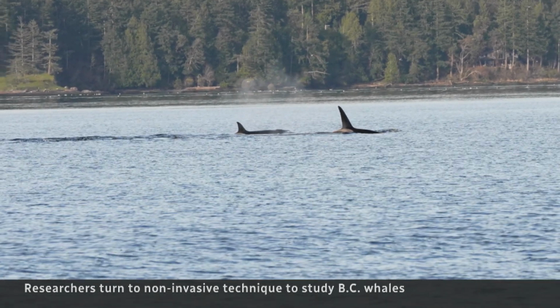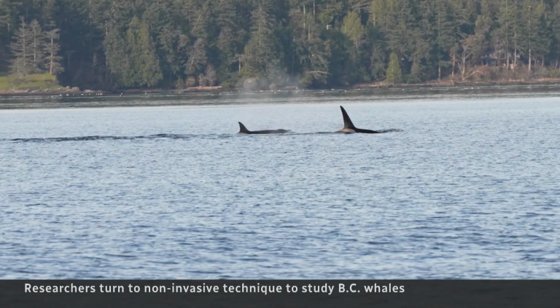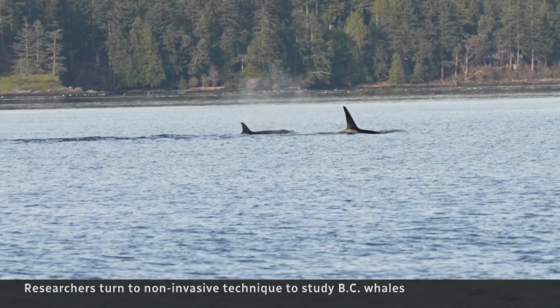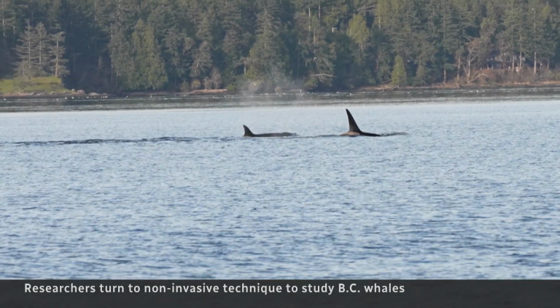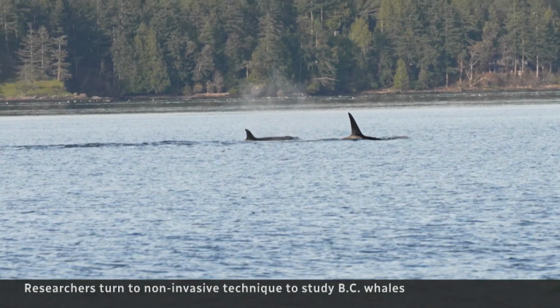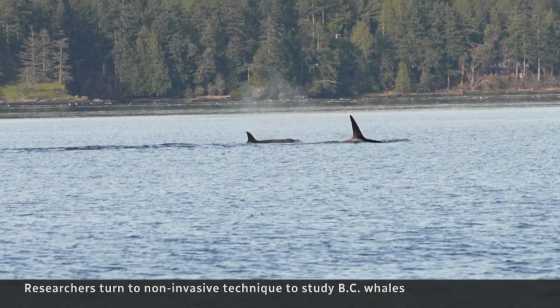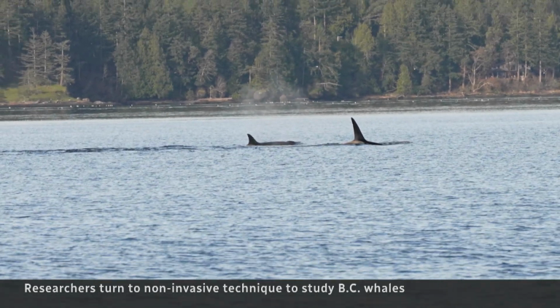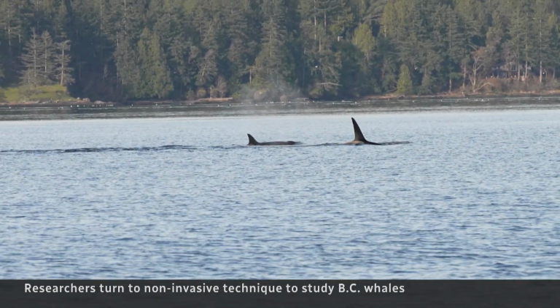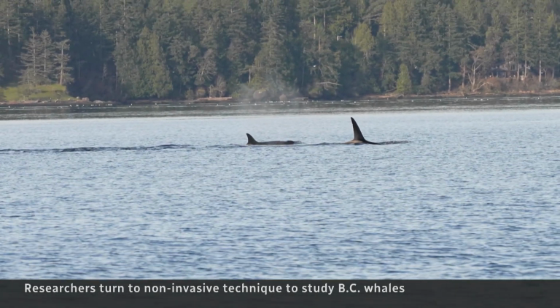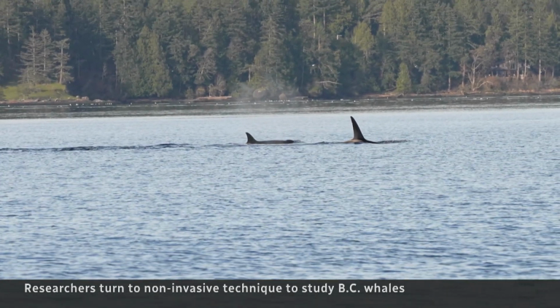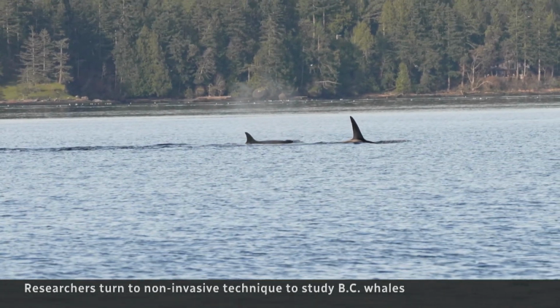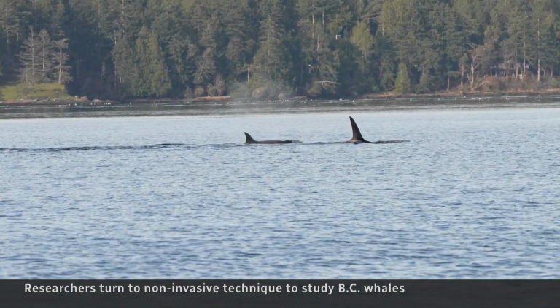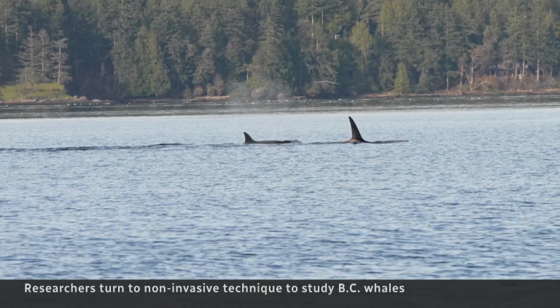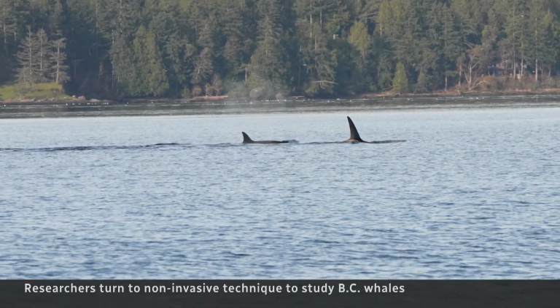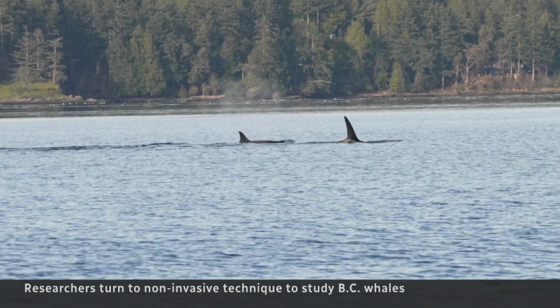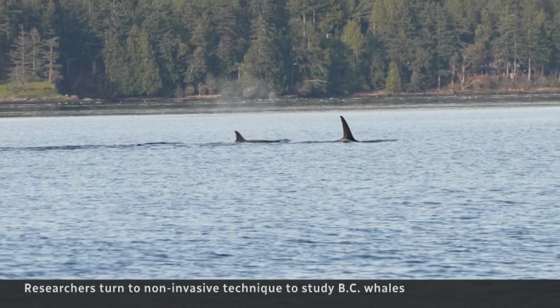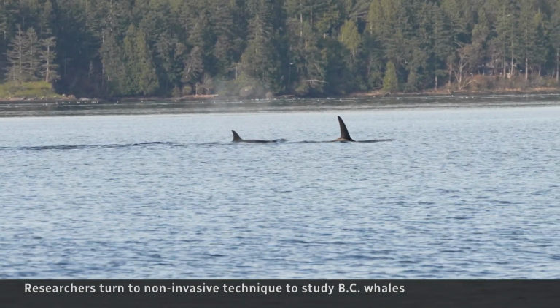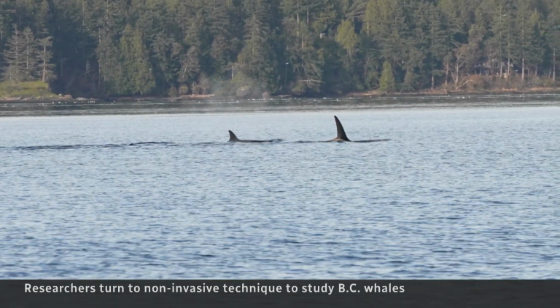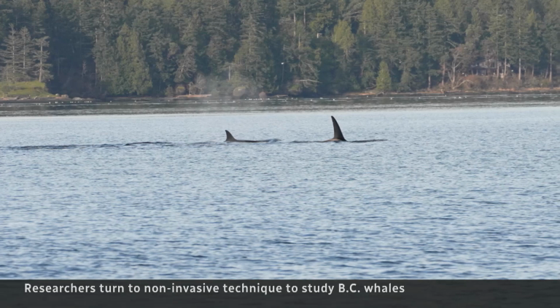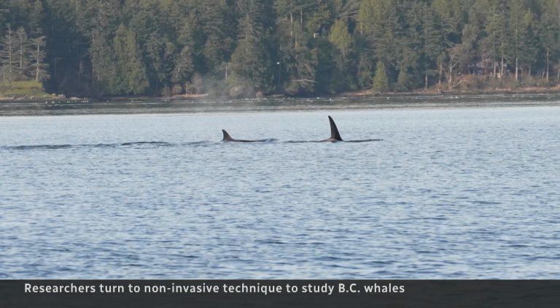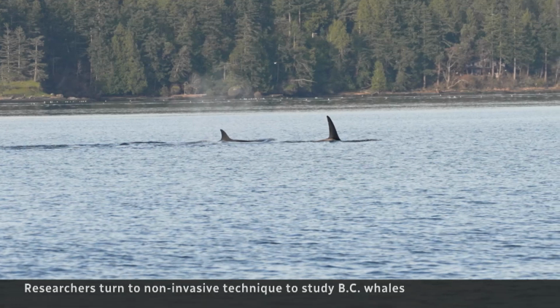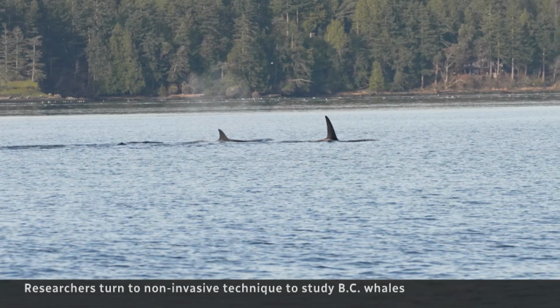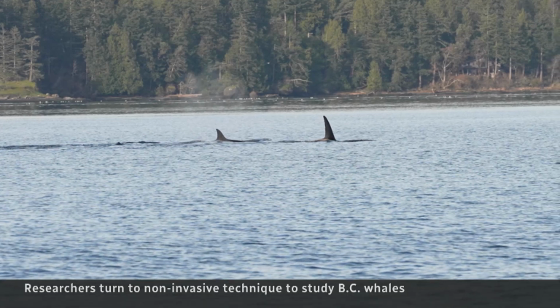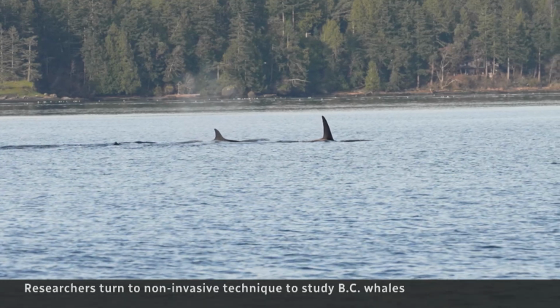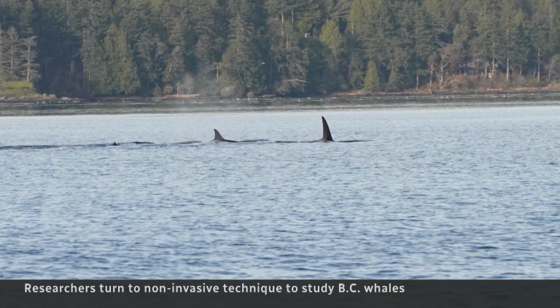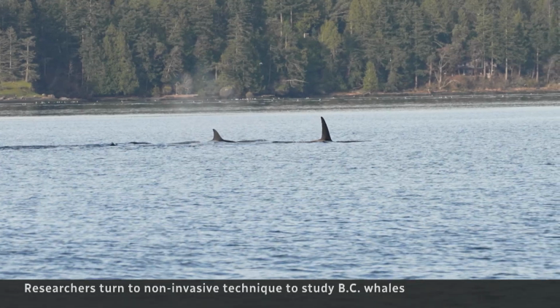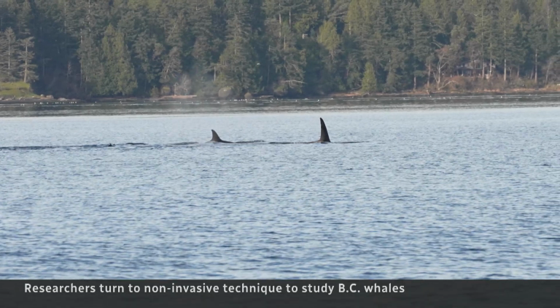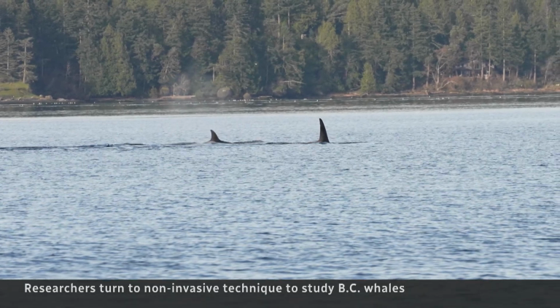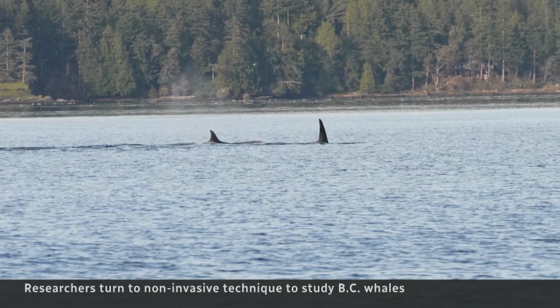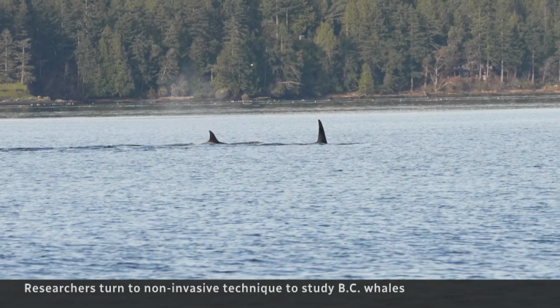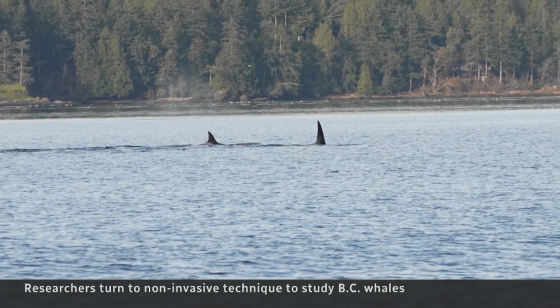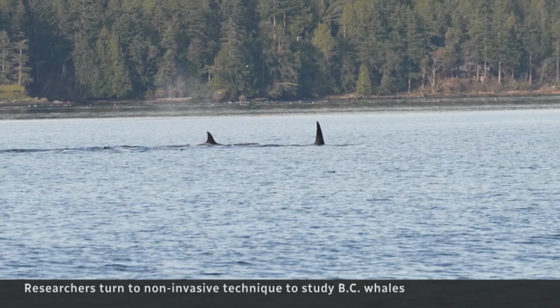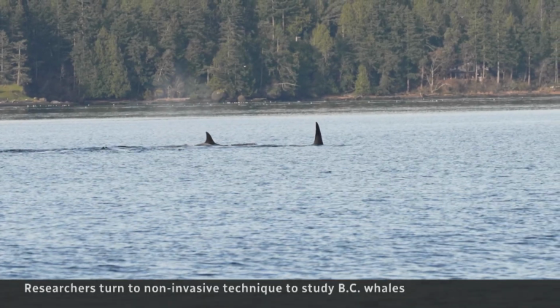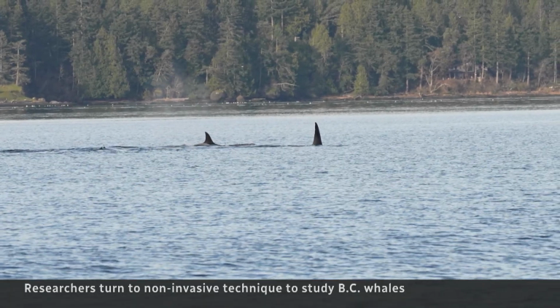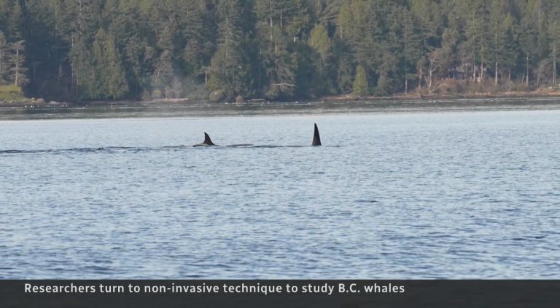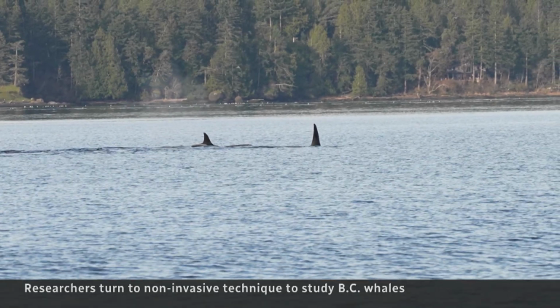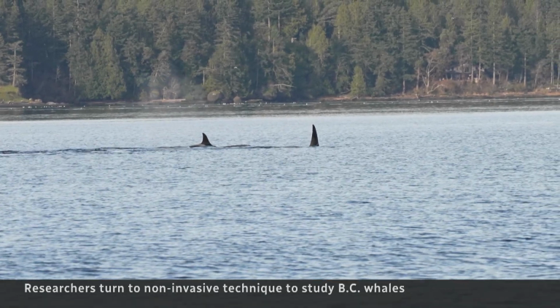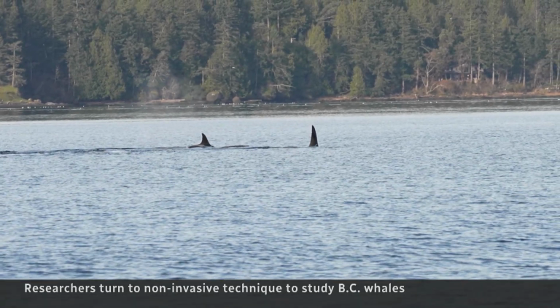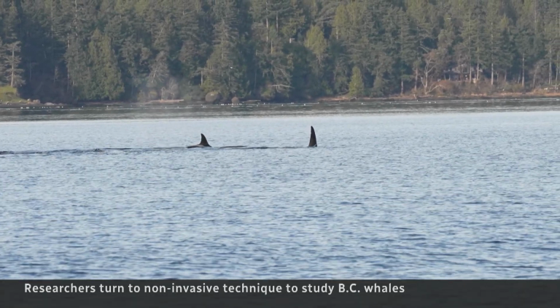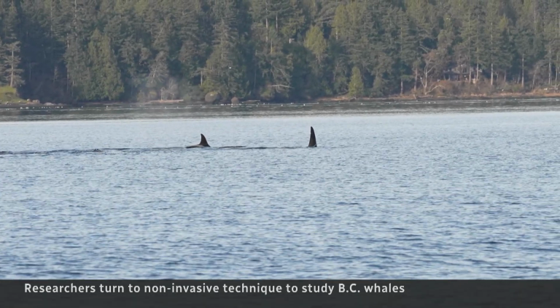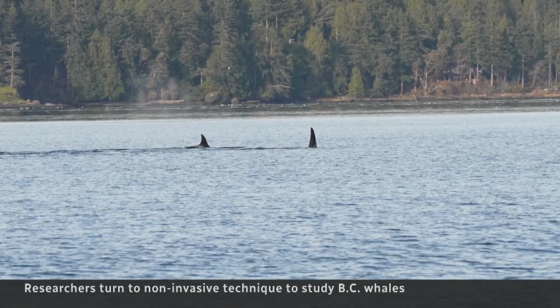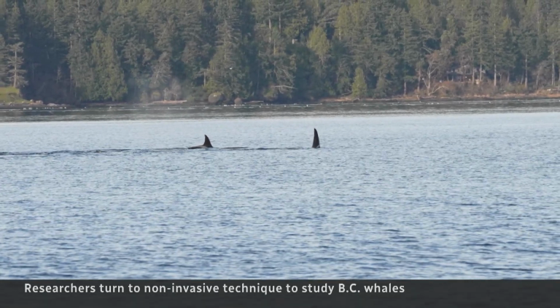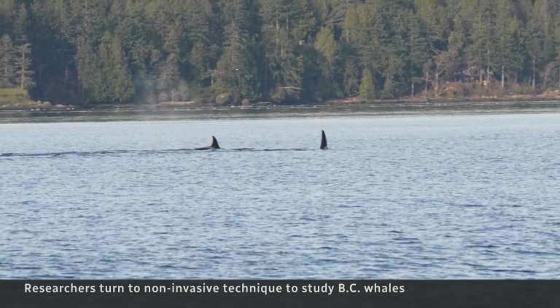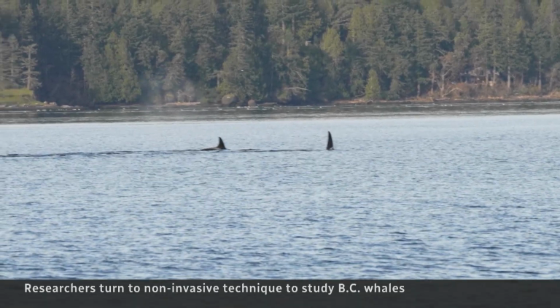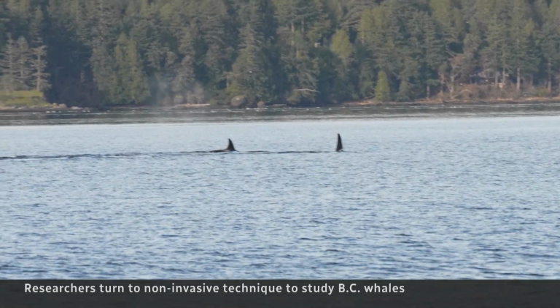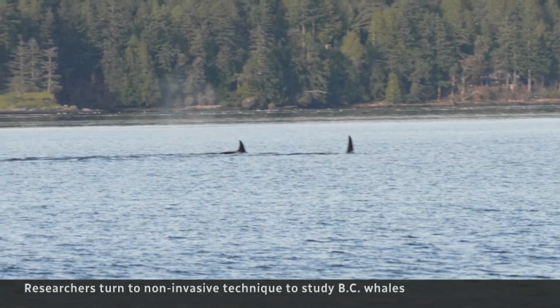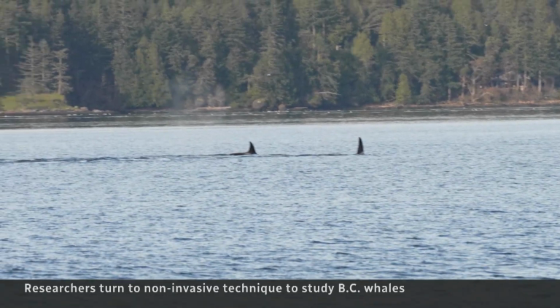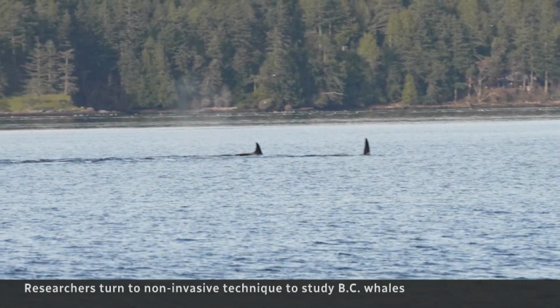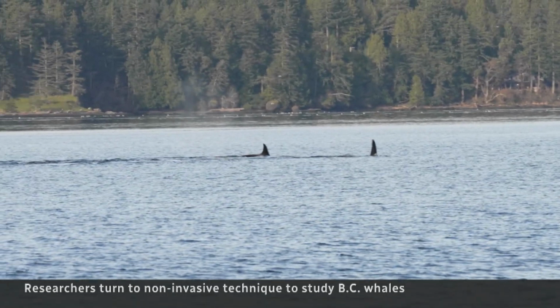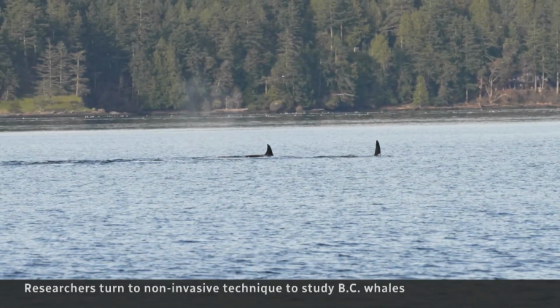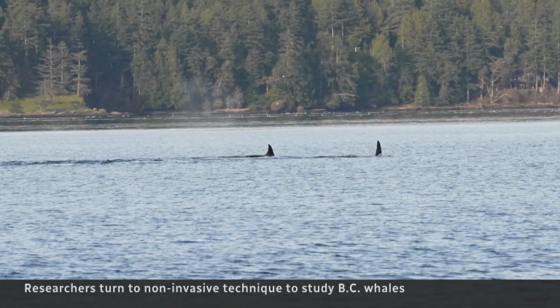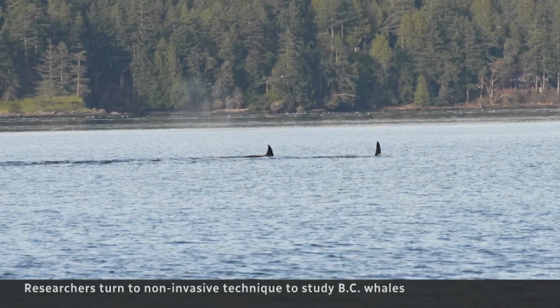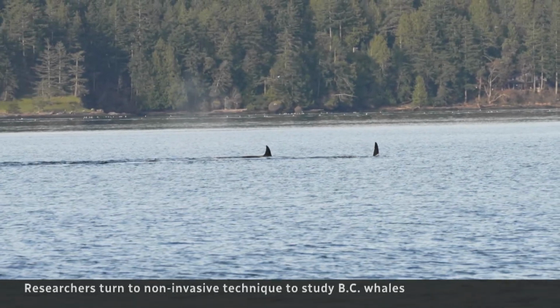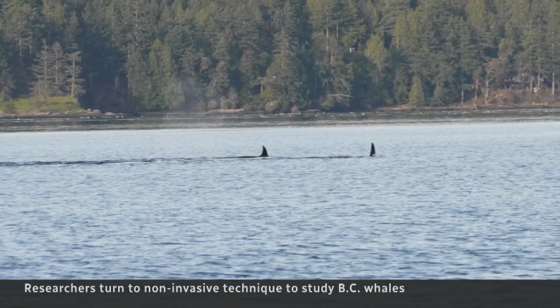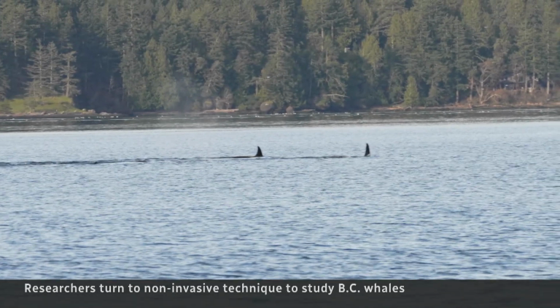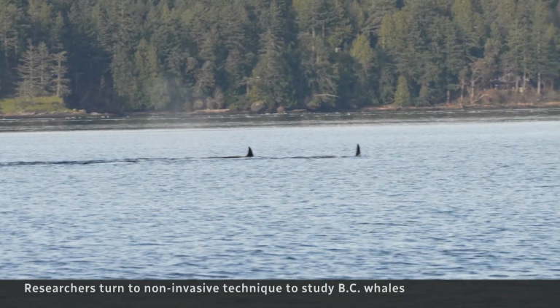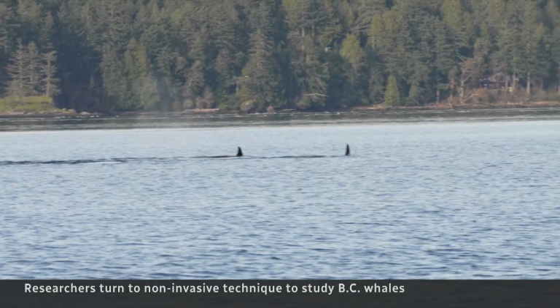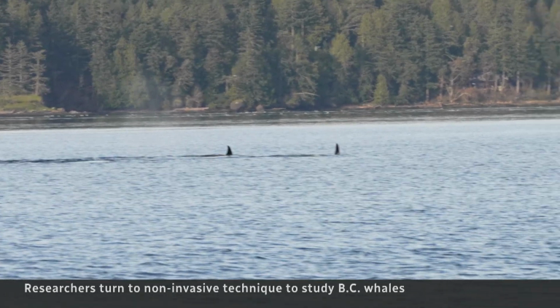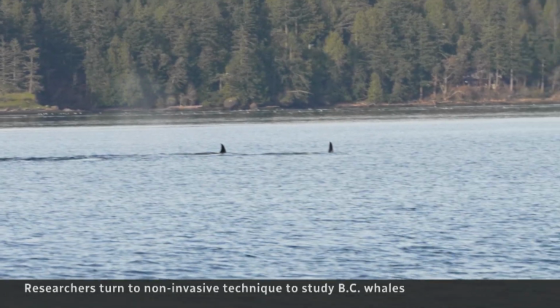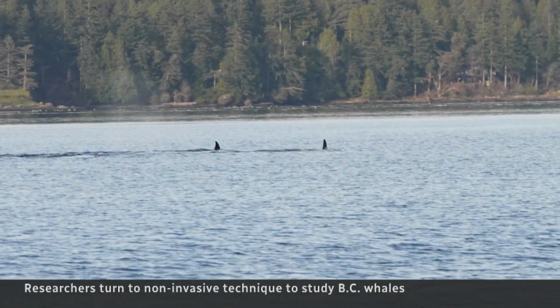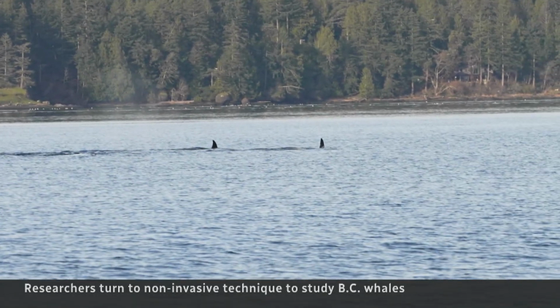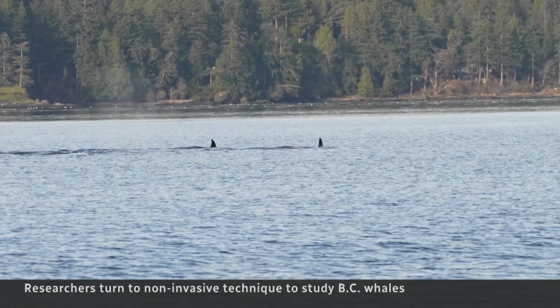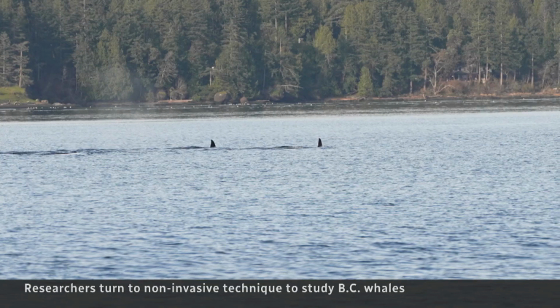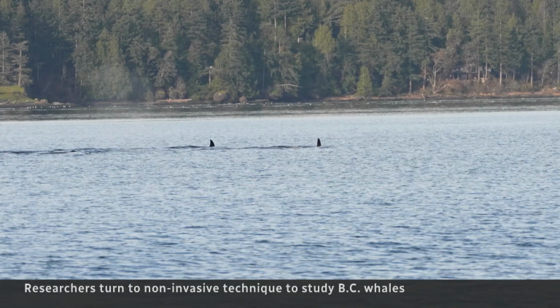This kind of whale research is still new and part of the work is figuring out how to improve the science, standardizing how much seawater to scoop and when, to make it more precise.